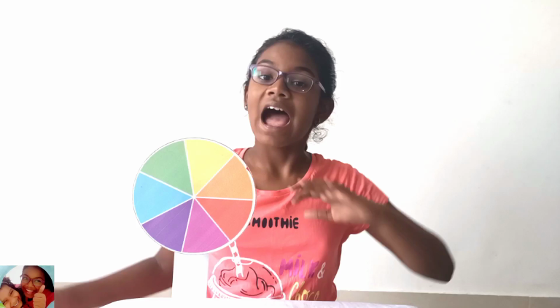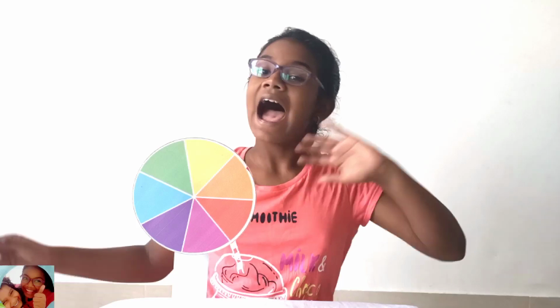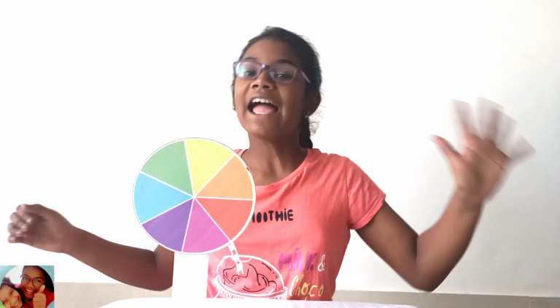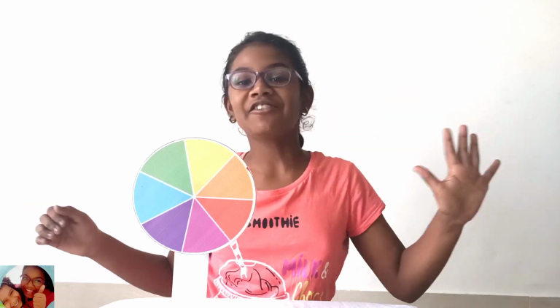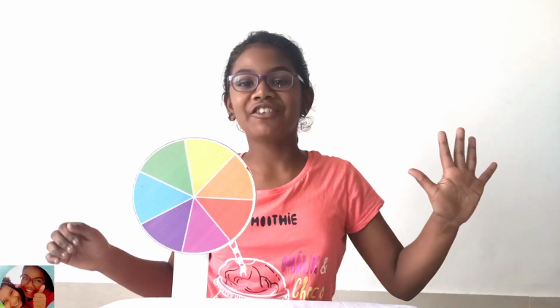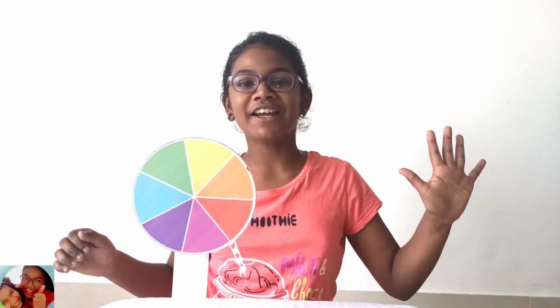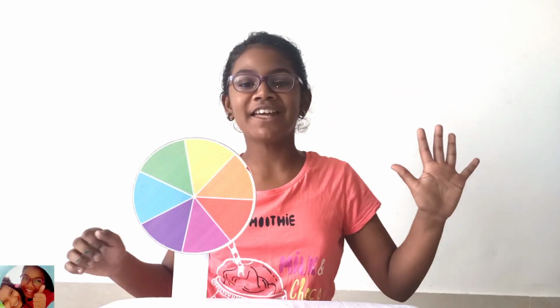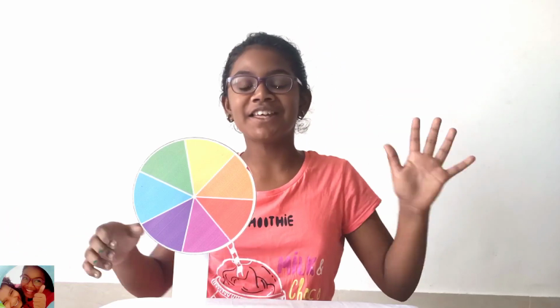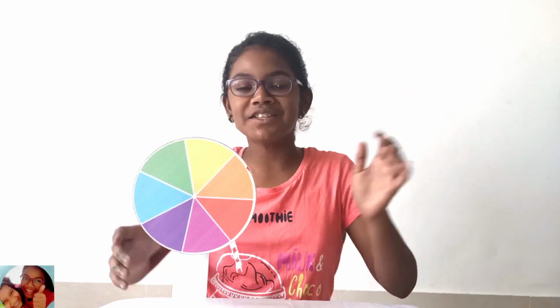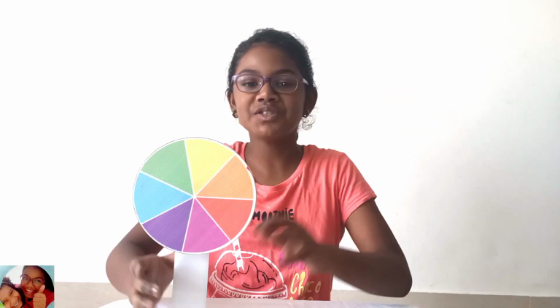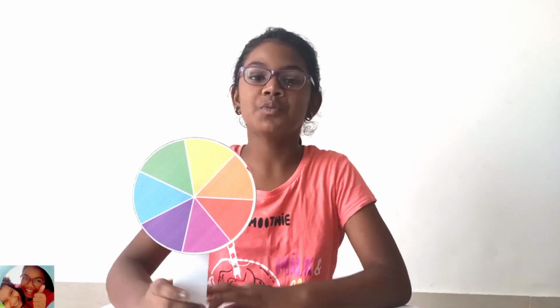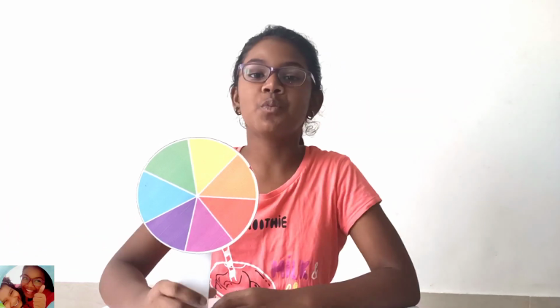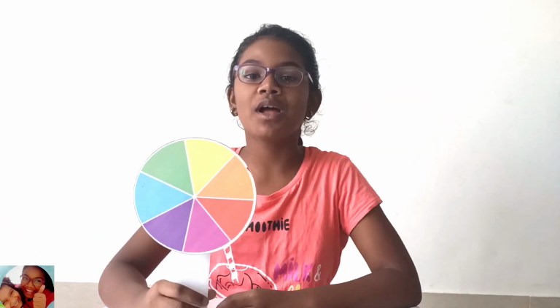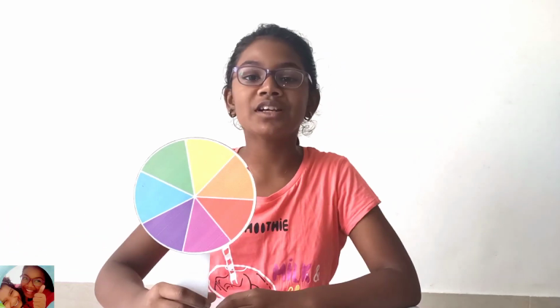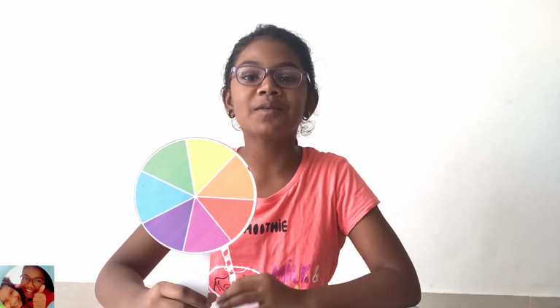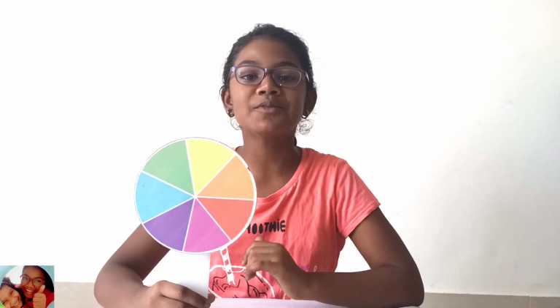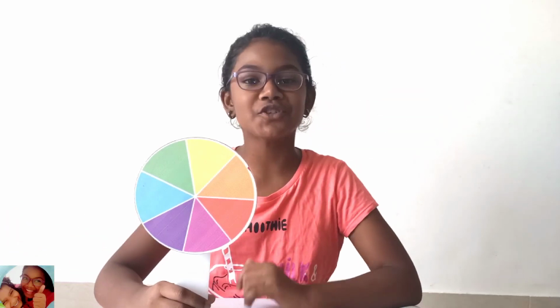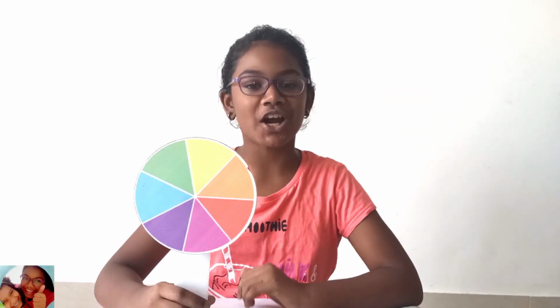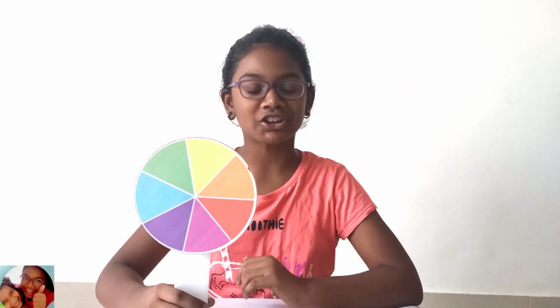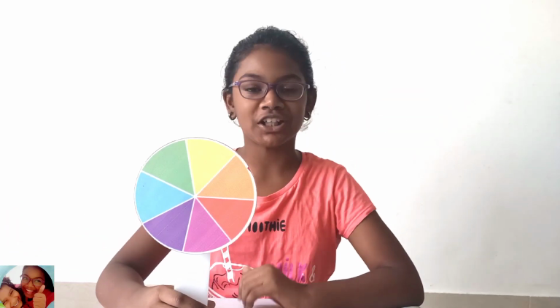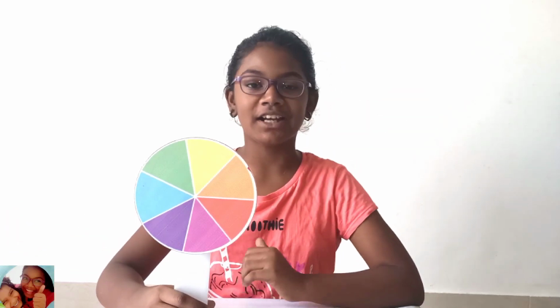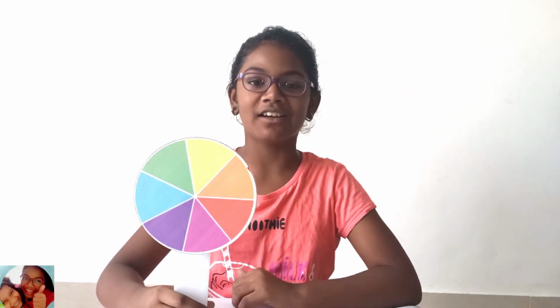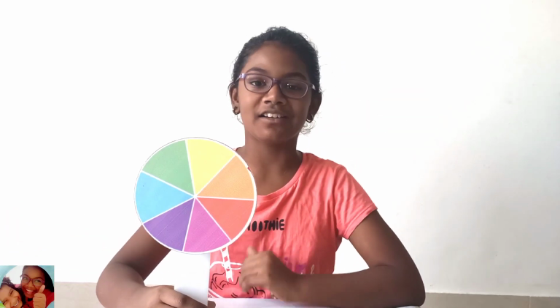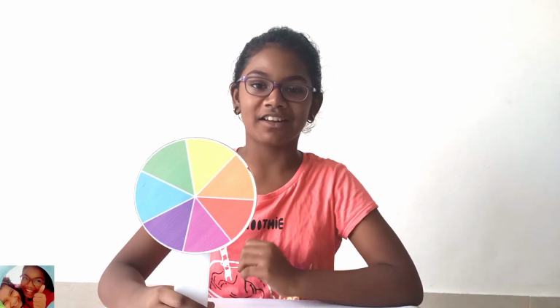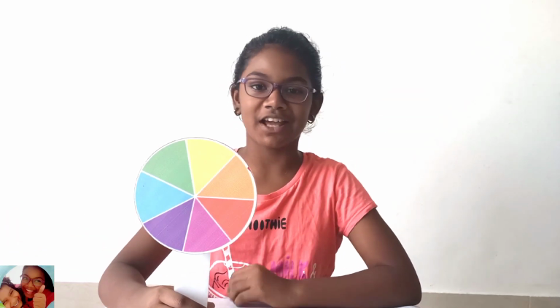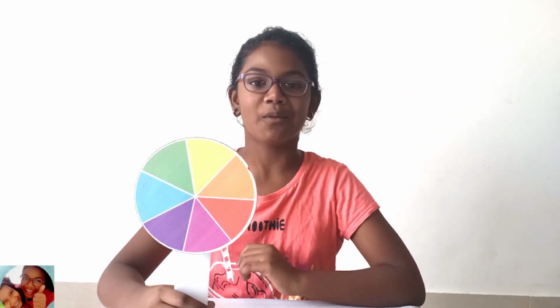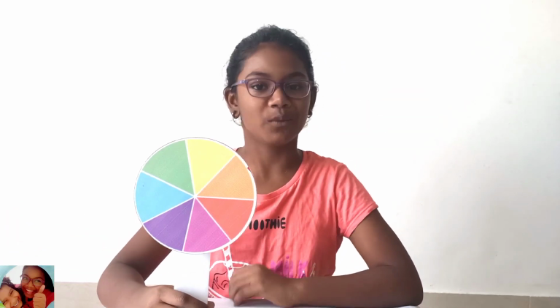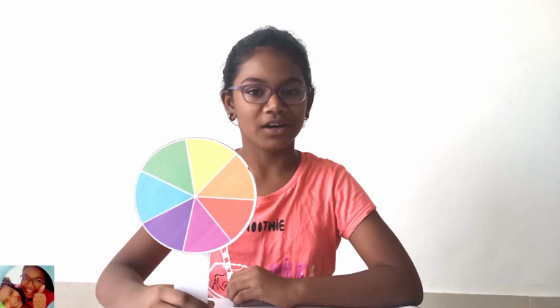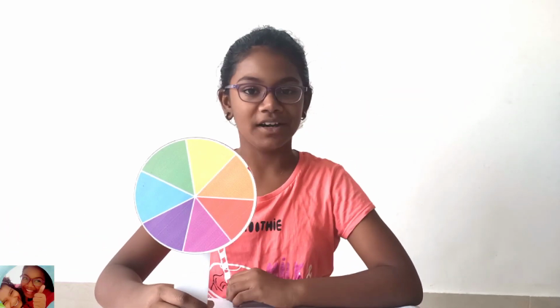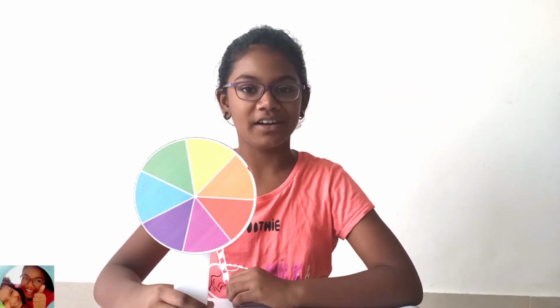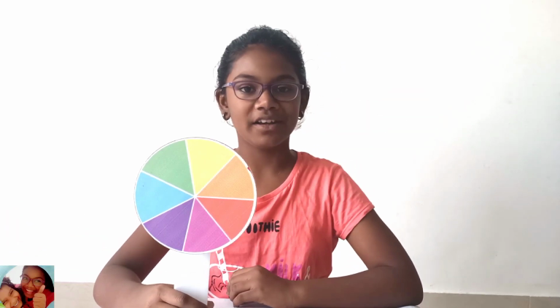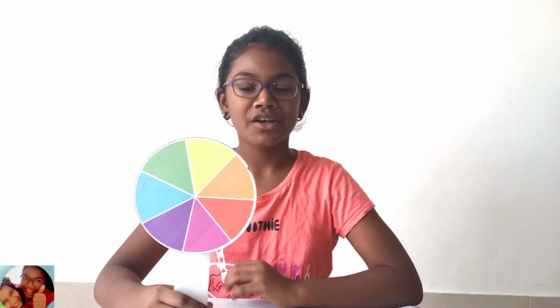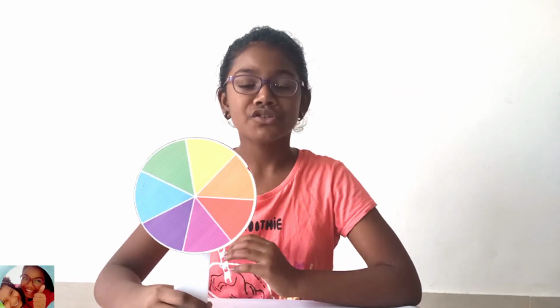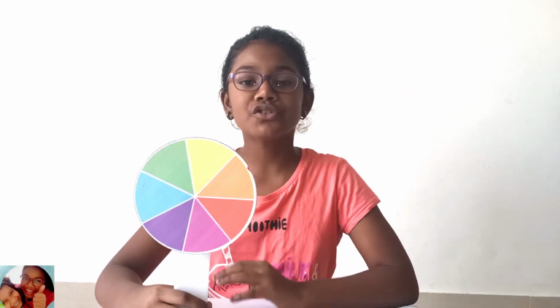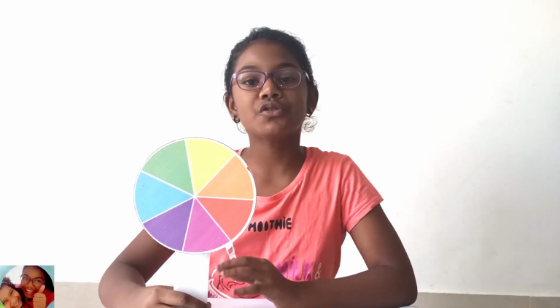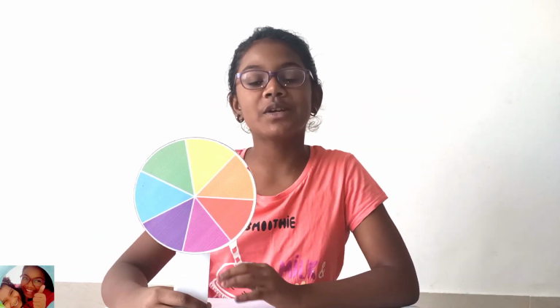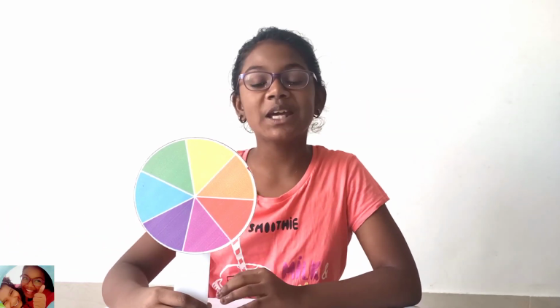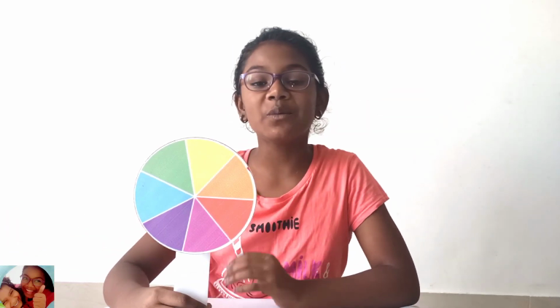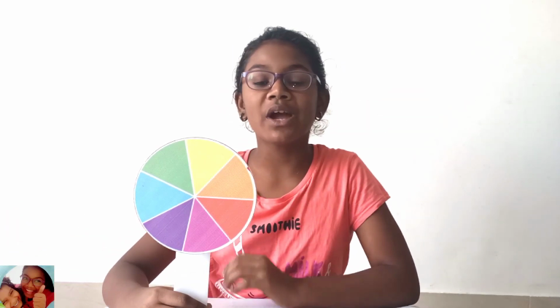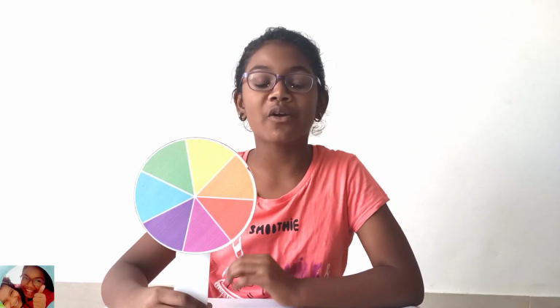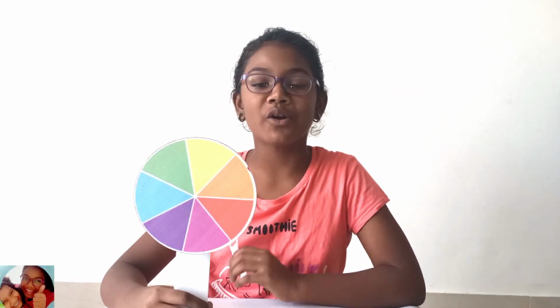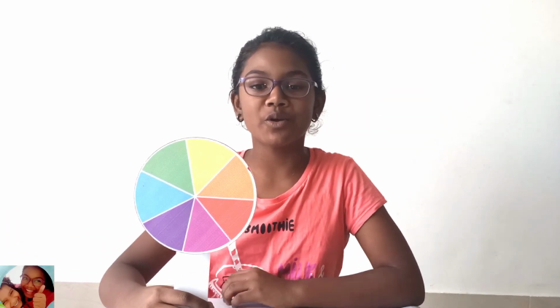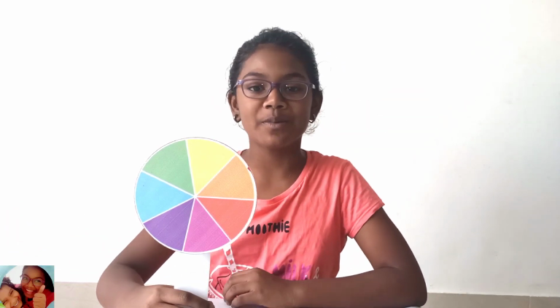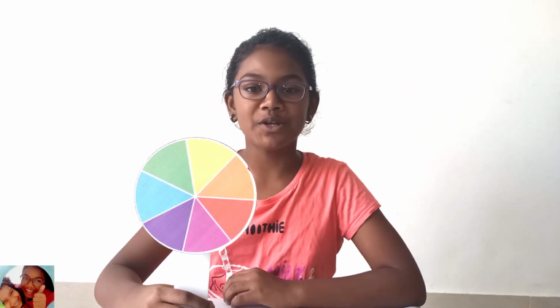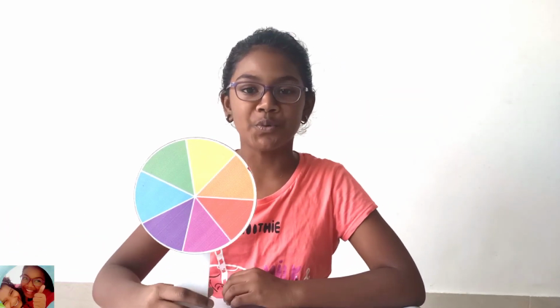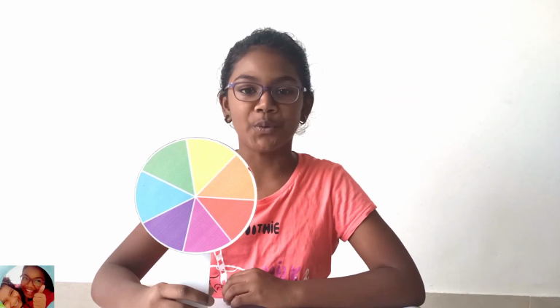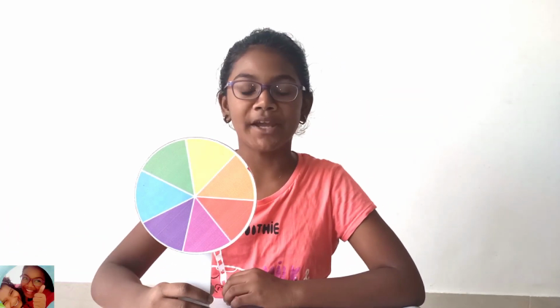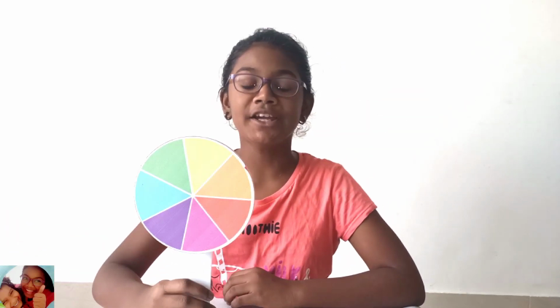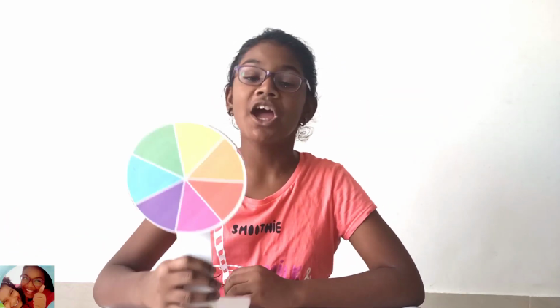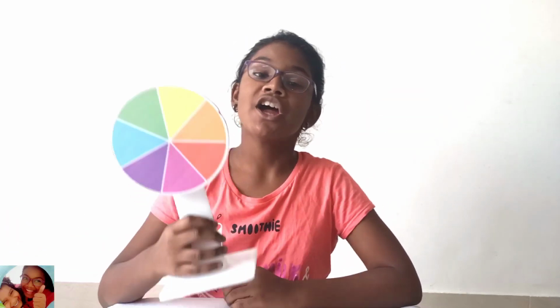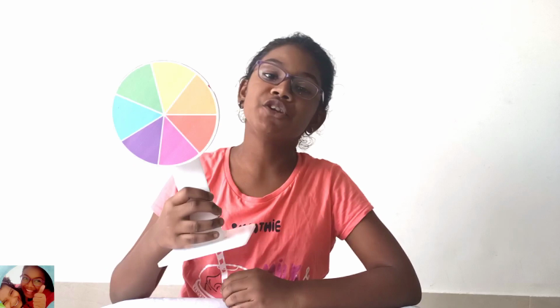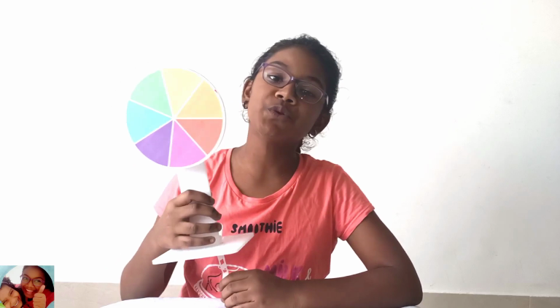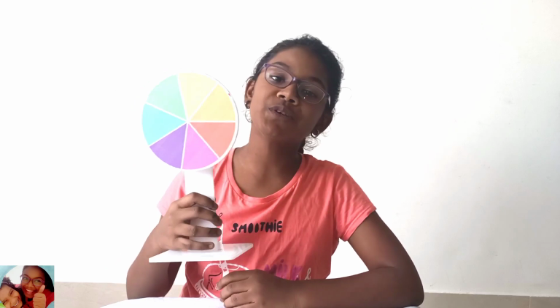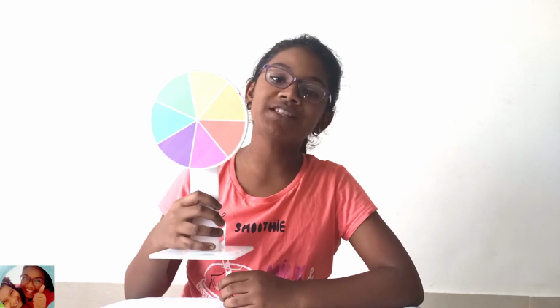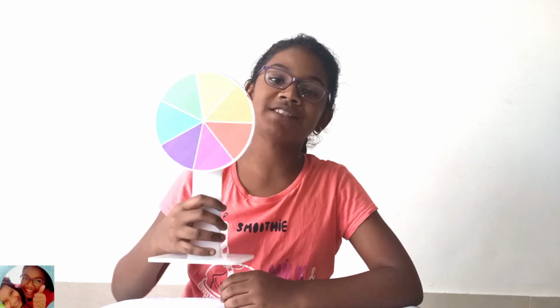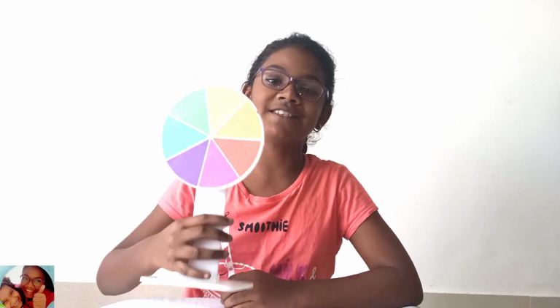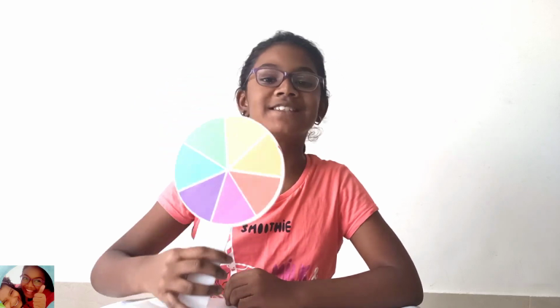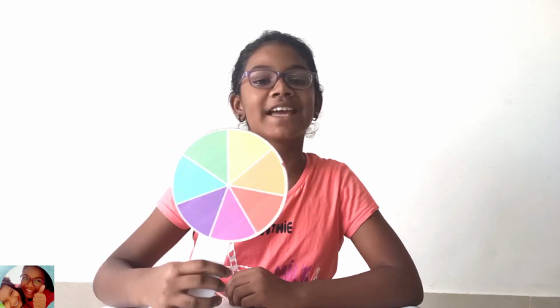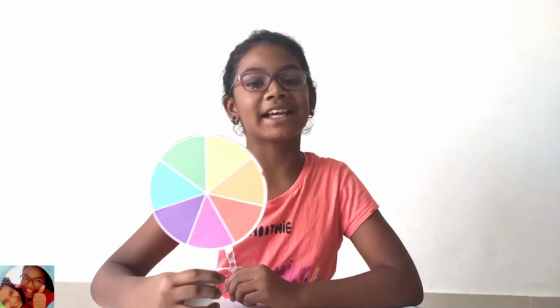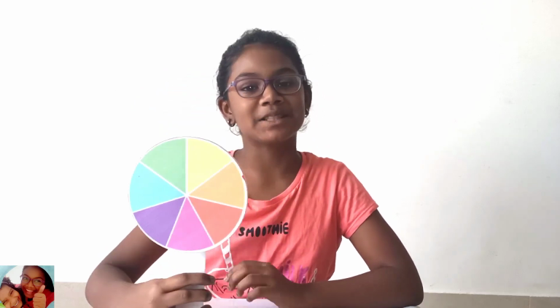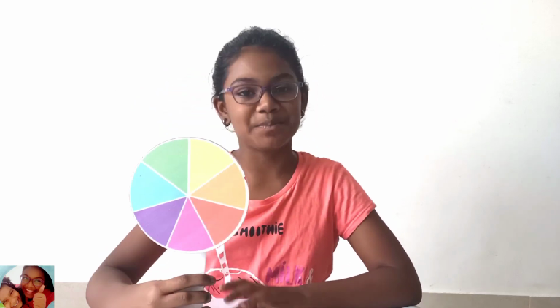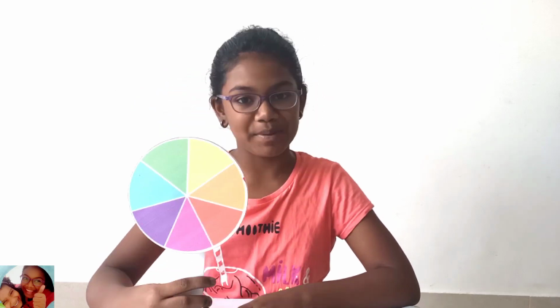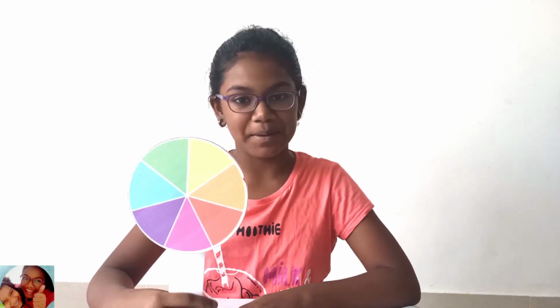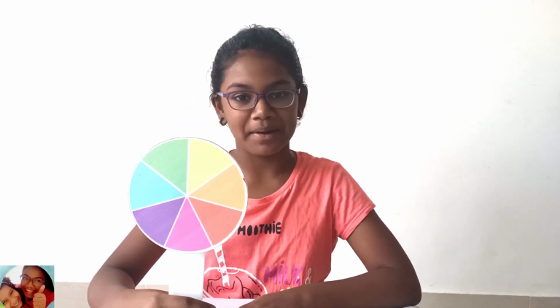Hi friends, welcome to Raksha and Rhea world. So today we are going to be doing Newton's disk experiment.